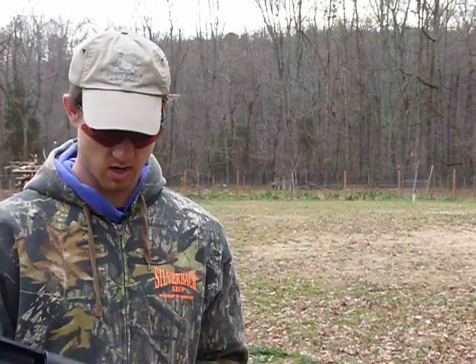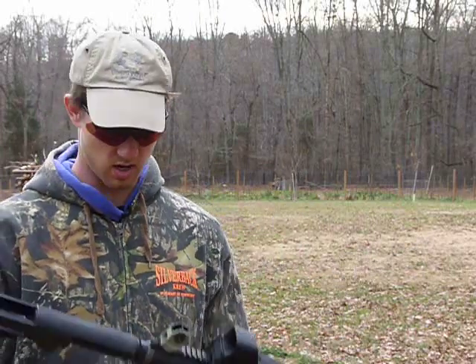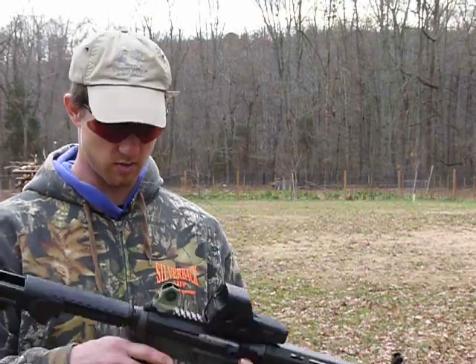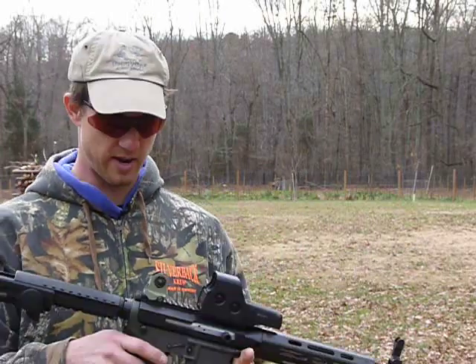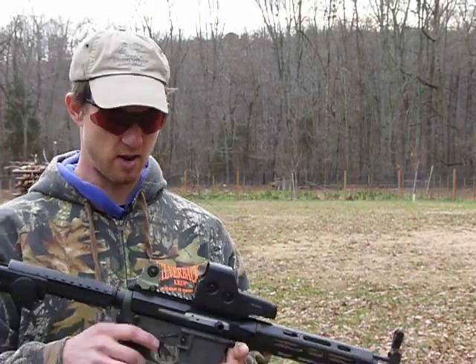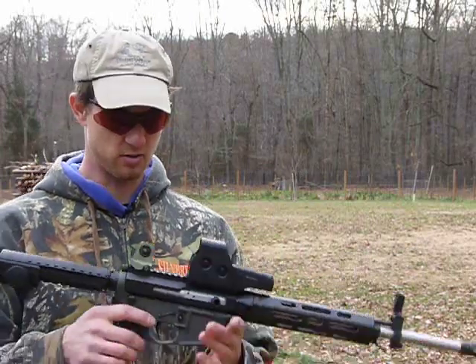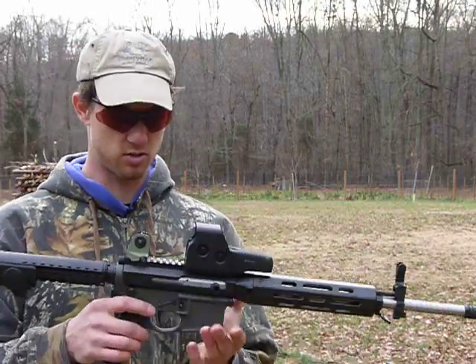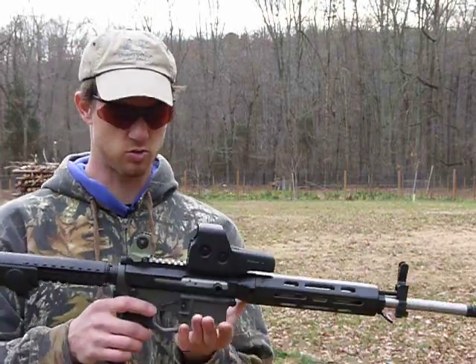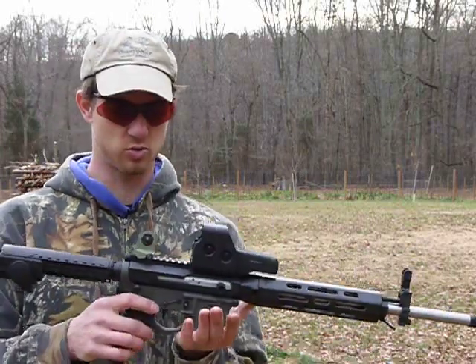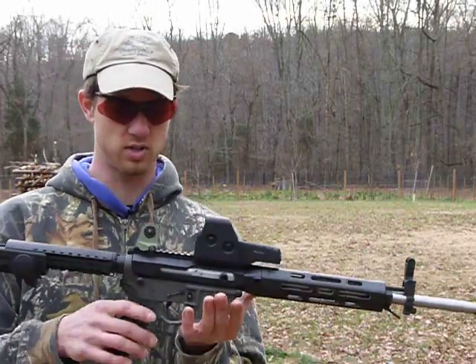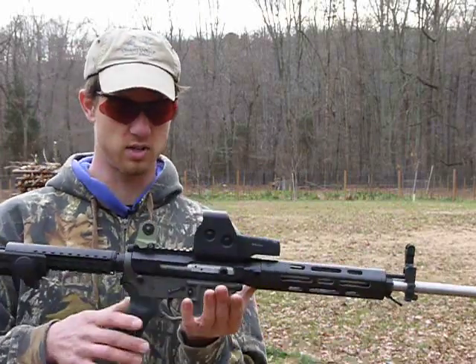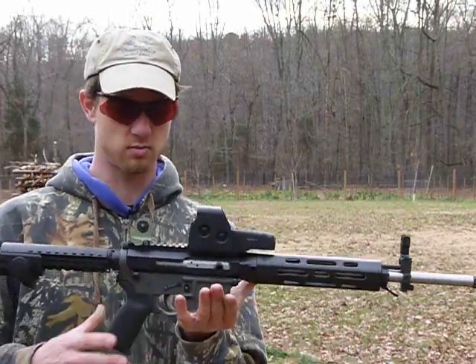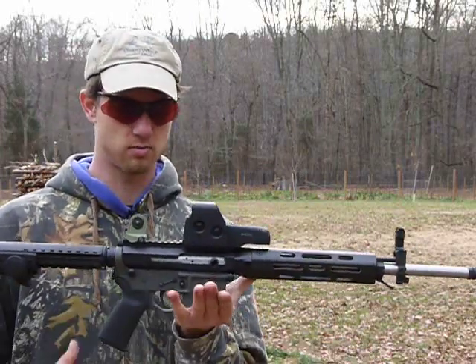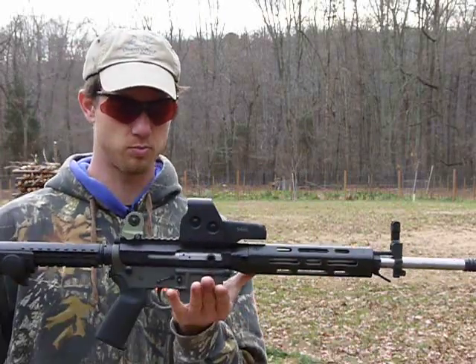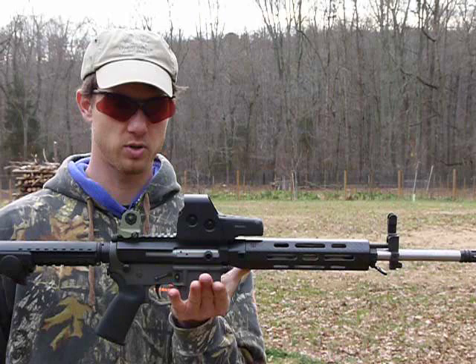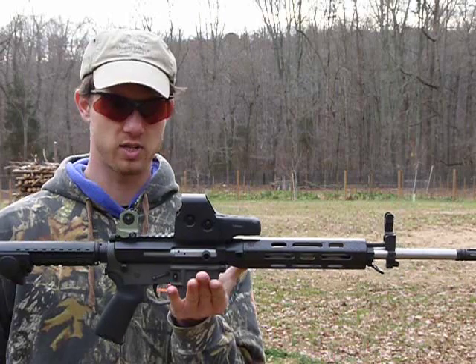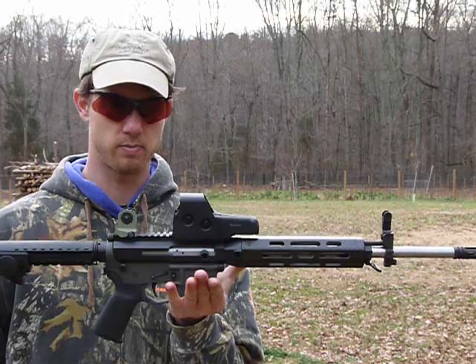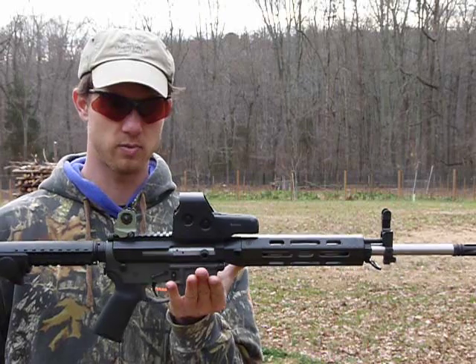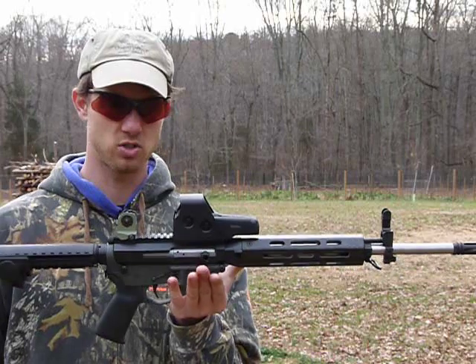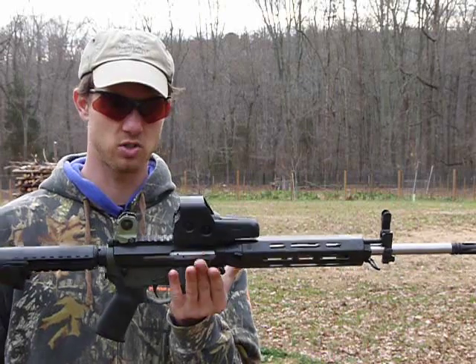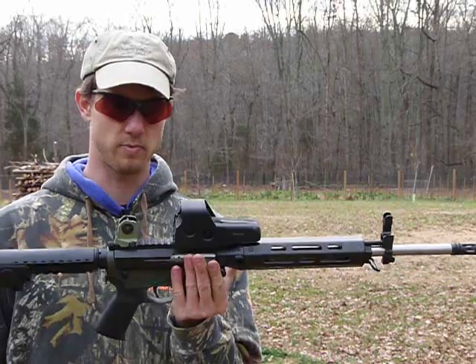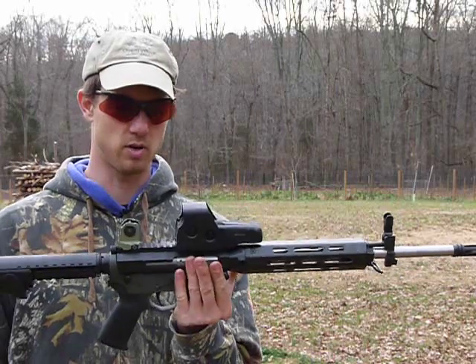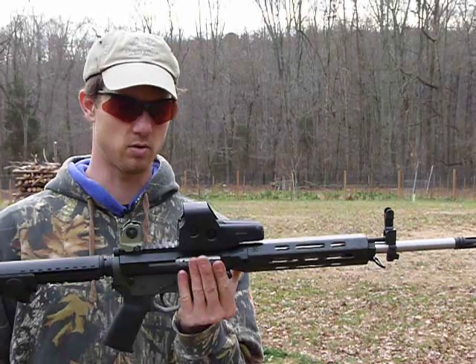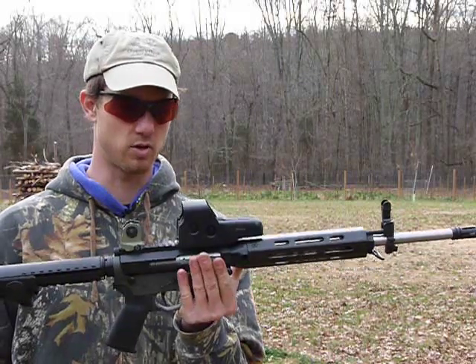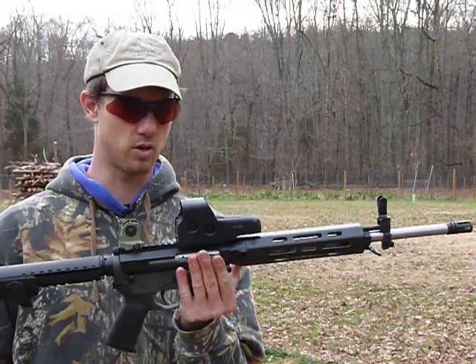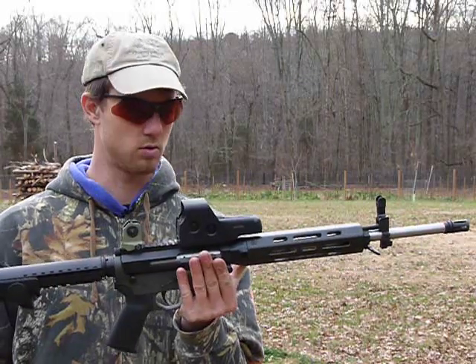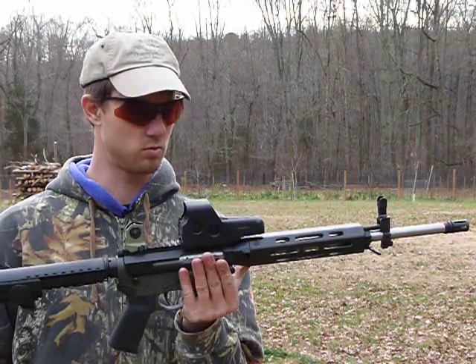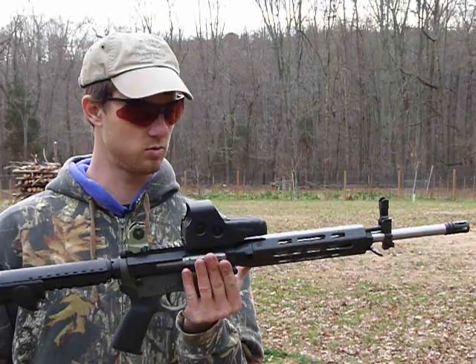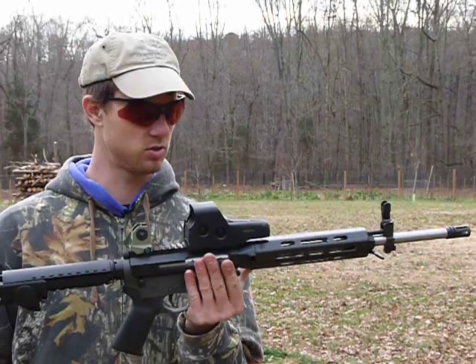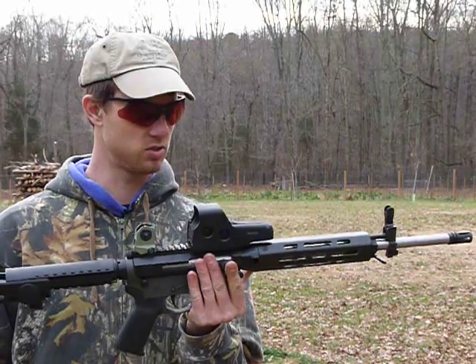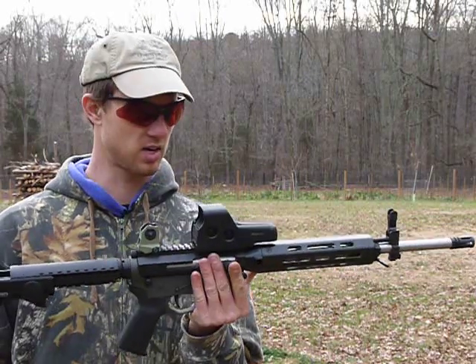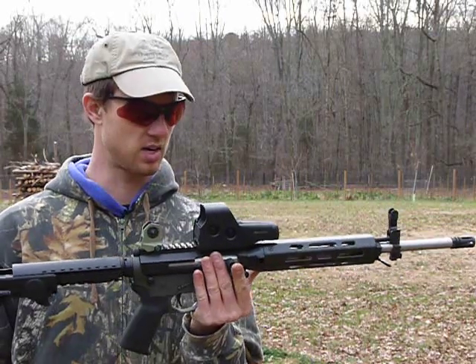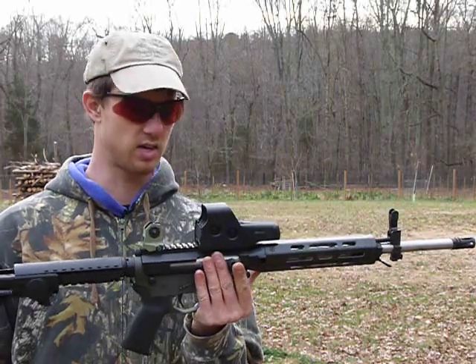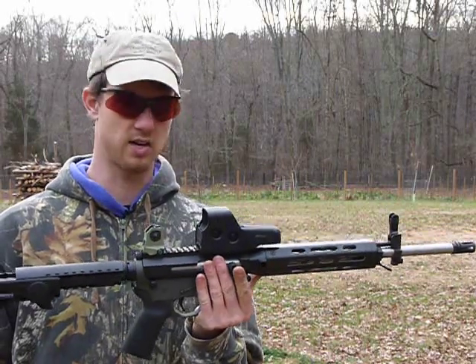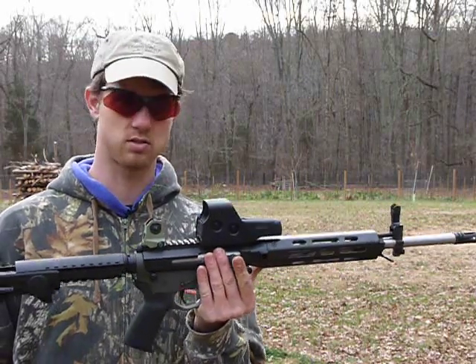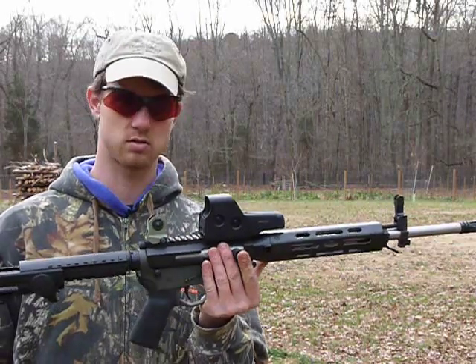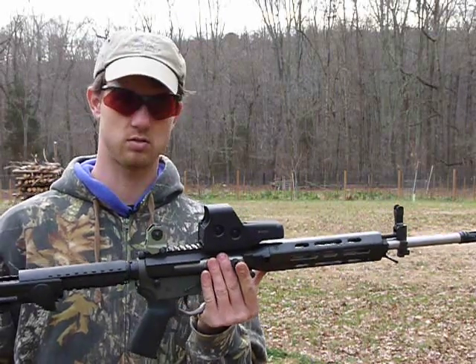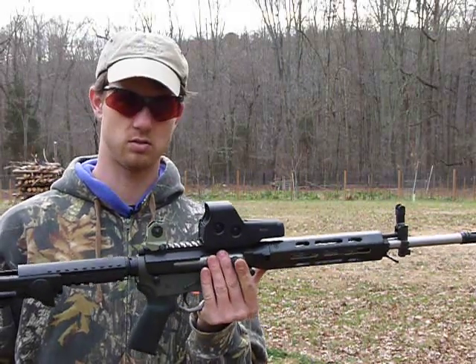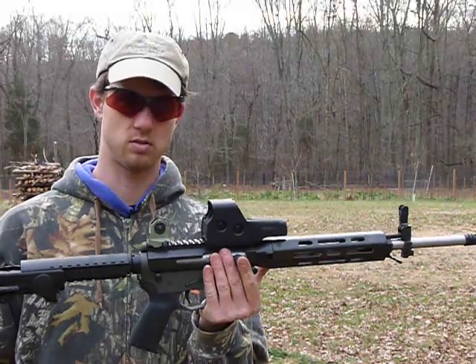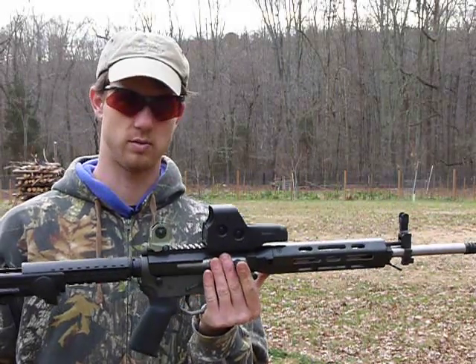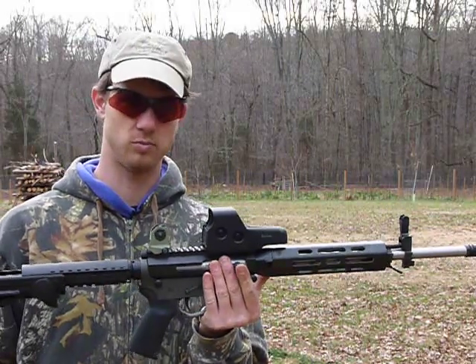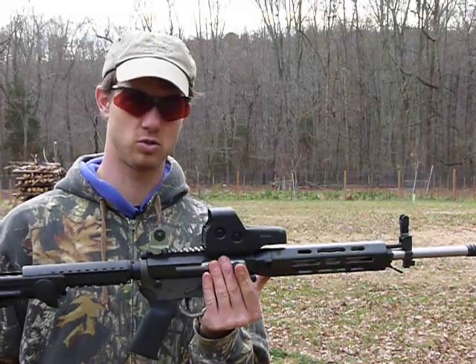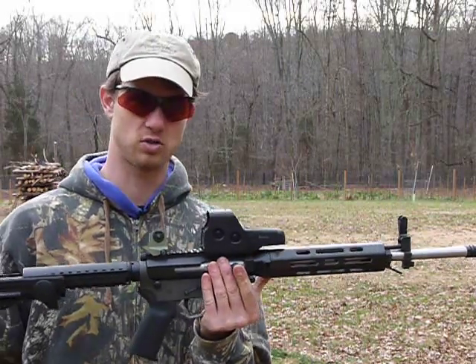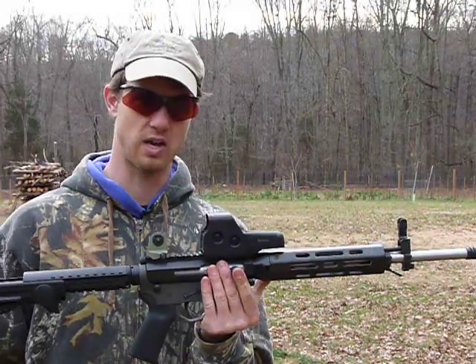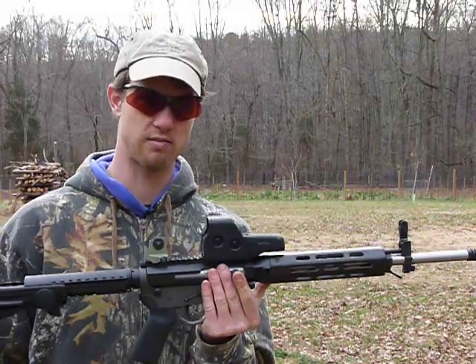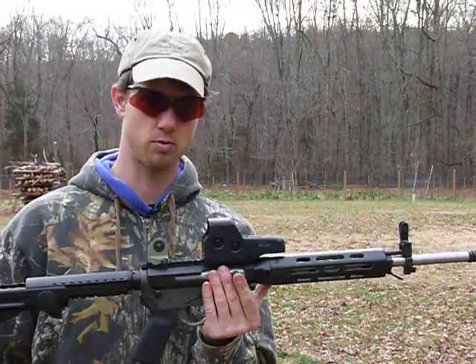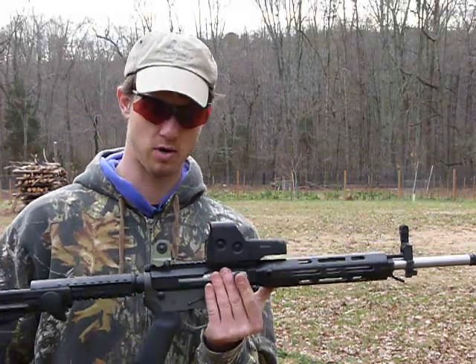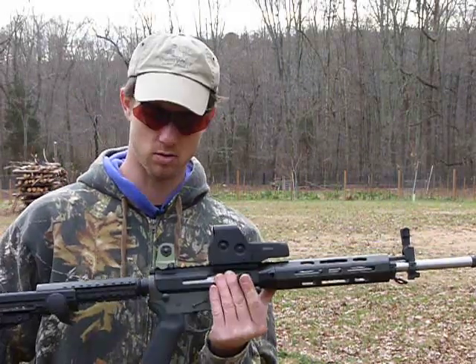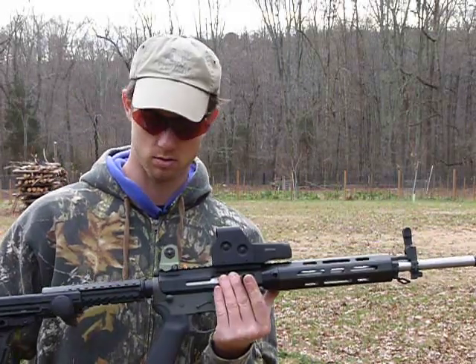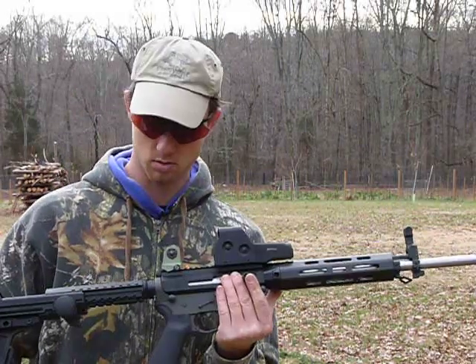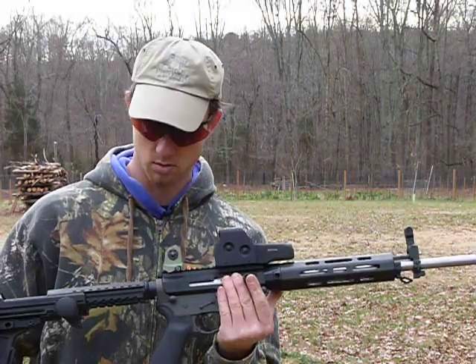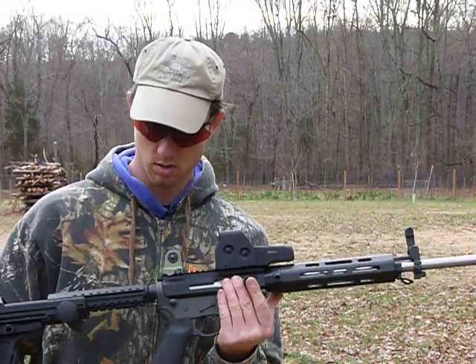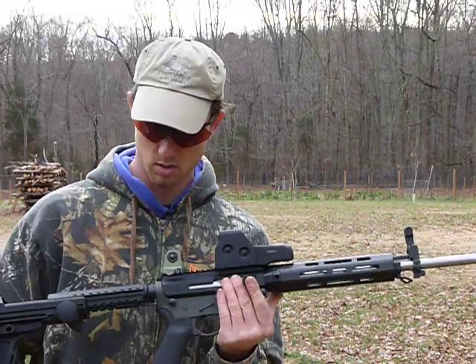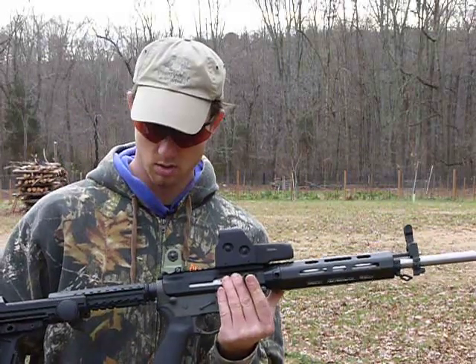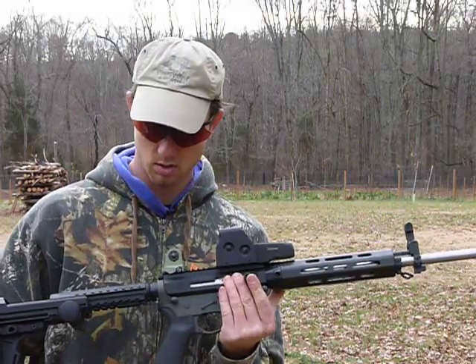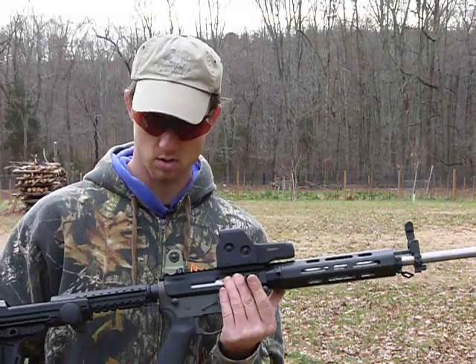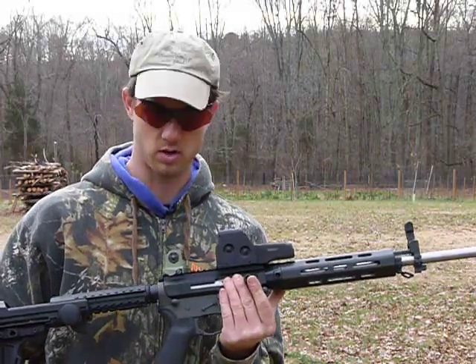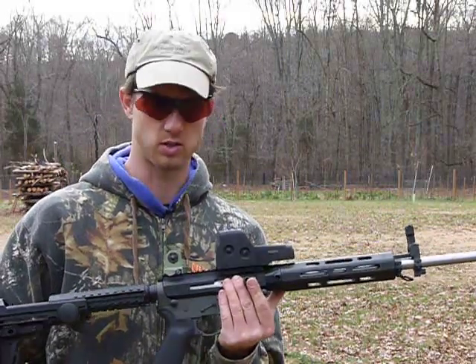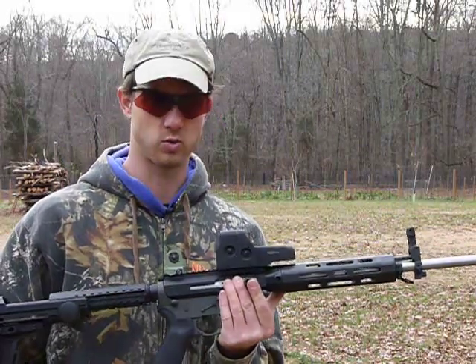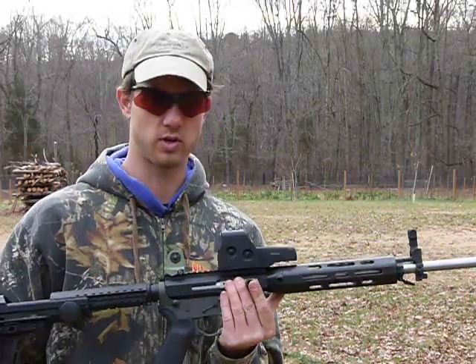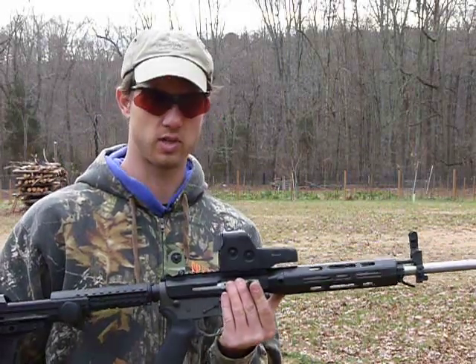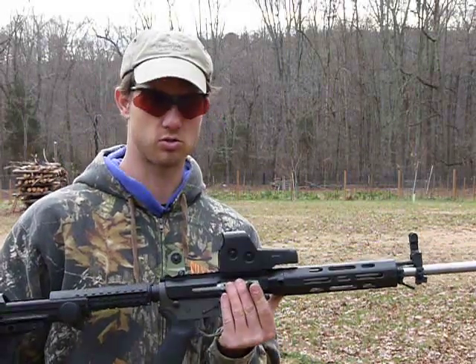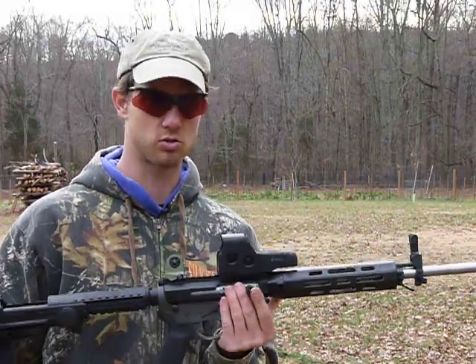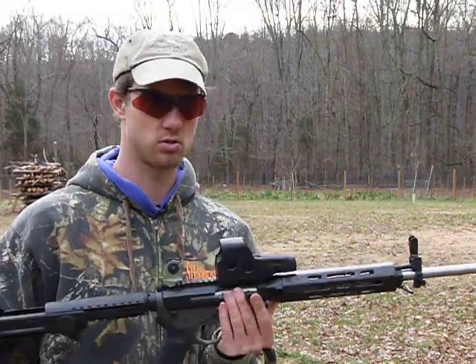The balance is really pretty much in the middle, which is kind of nice. I'm used to heavy-barreled 20-inchers.